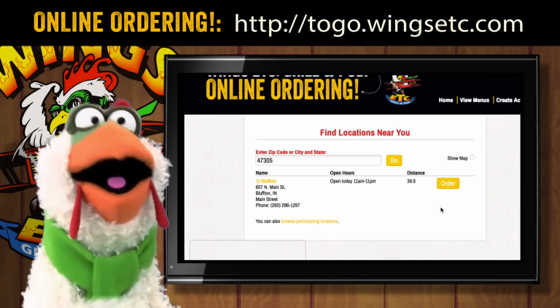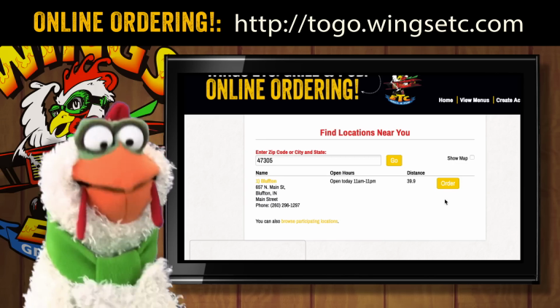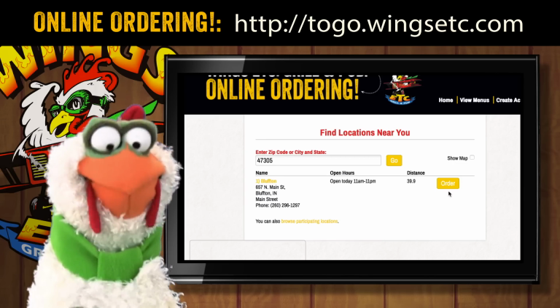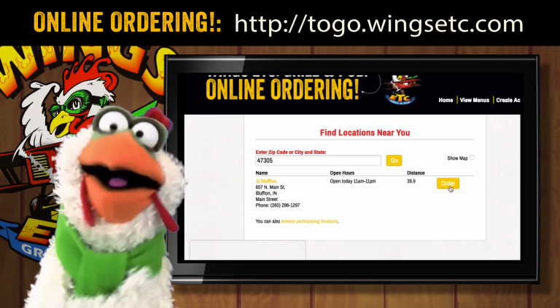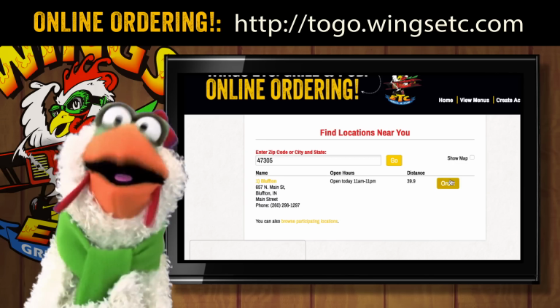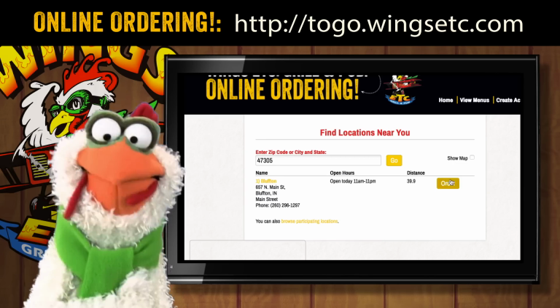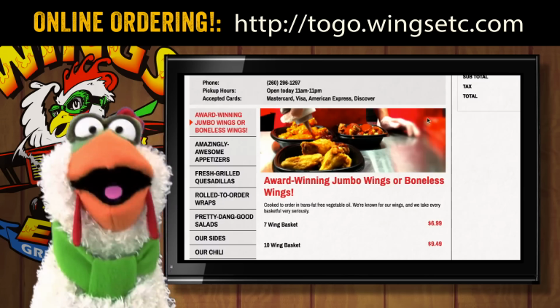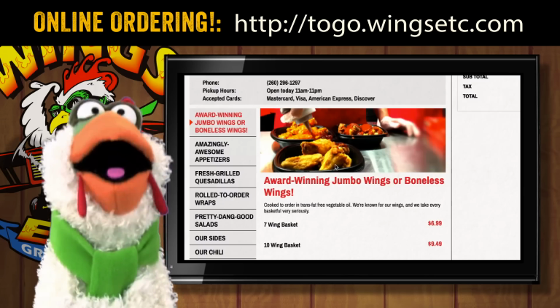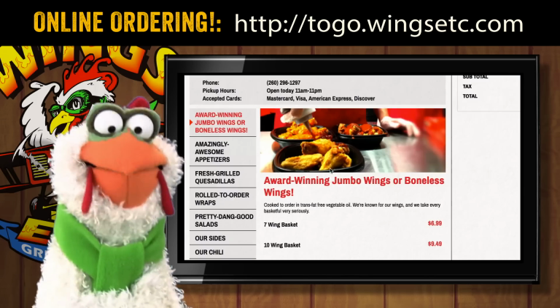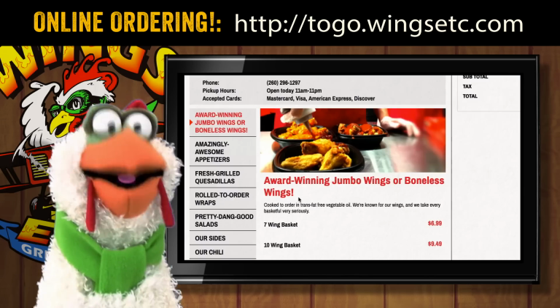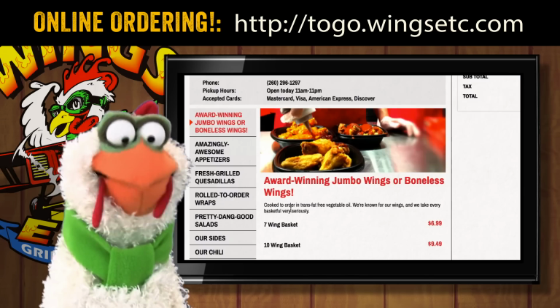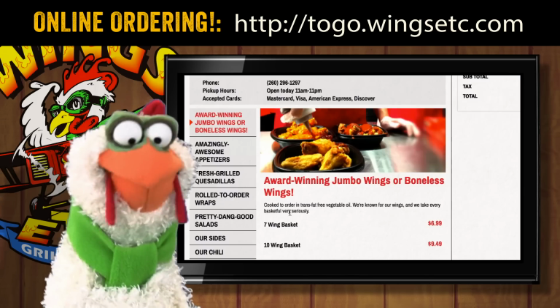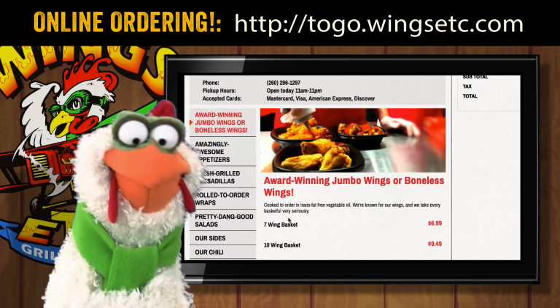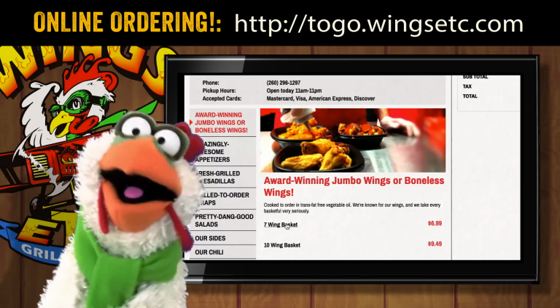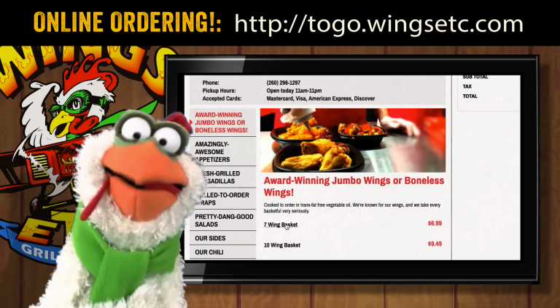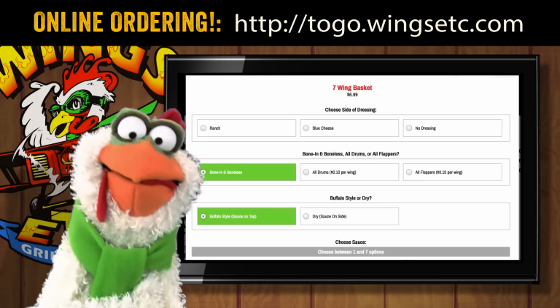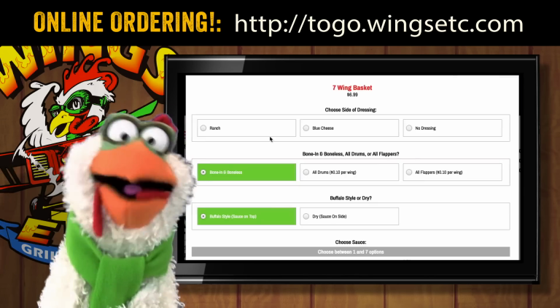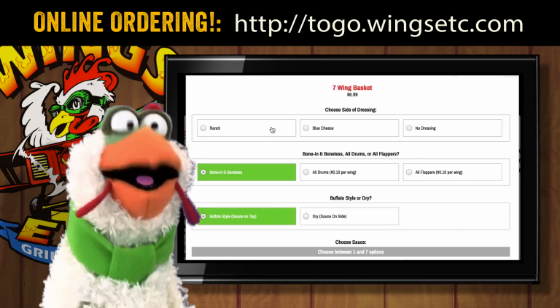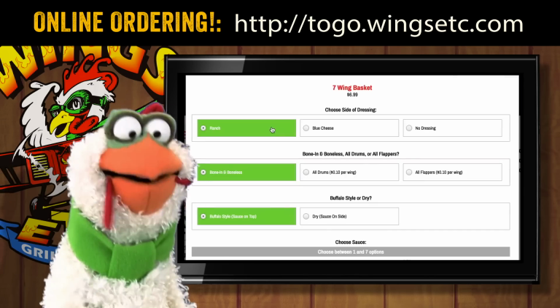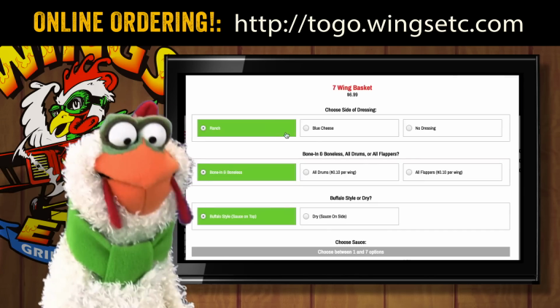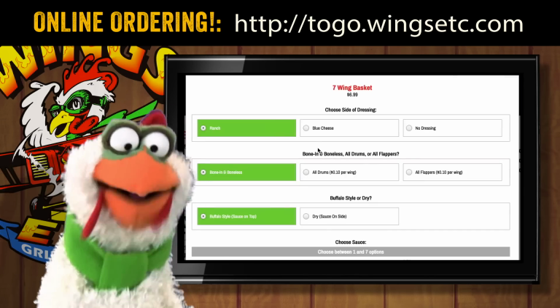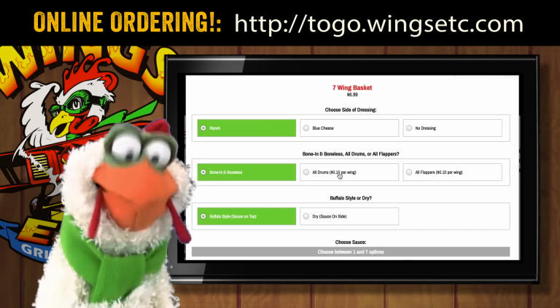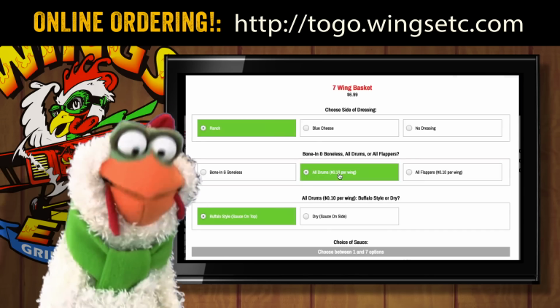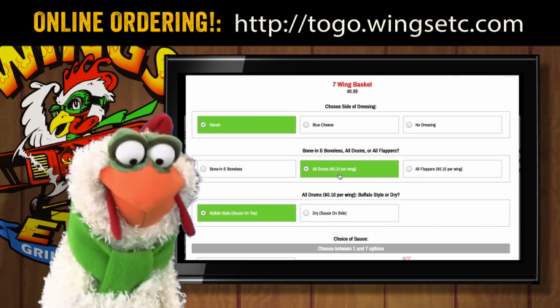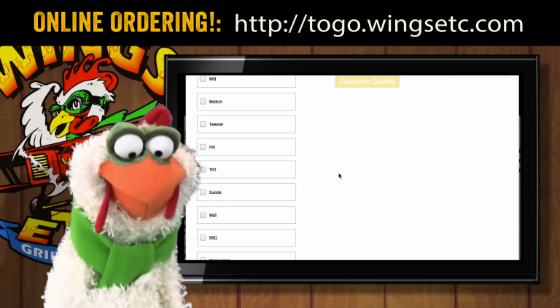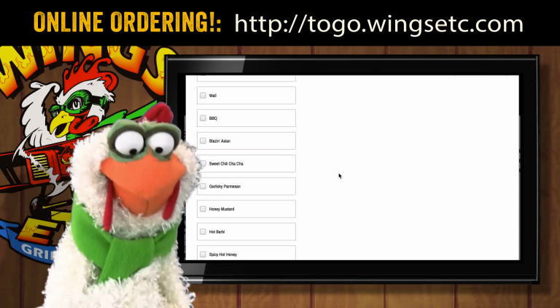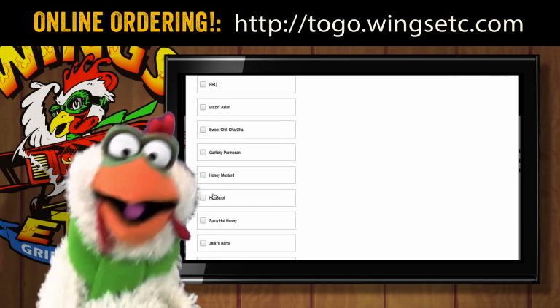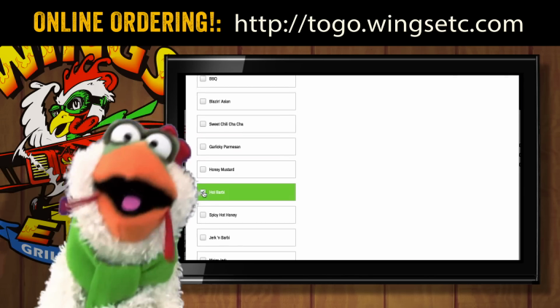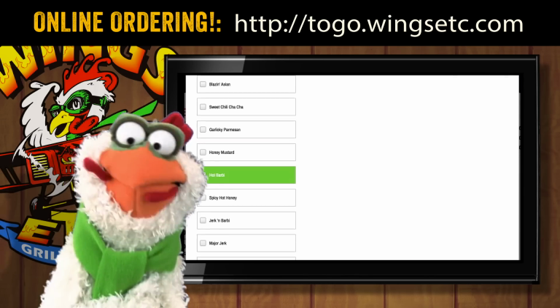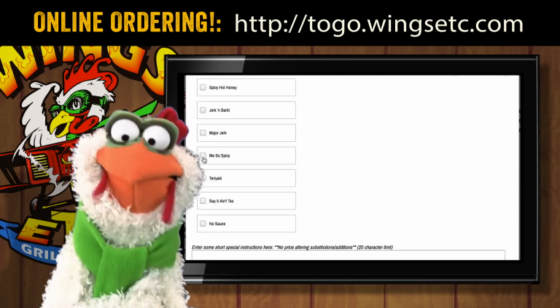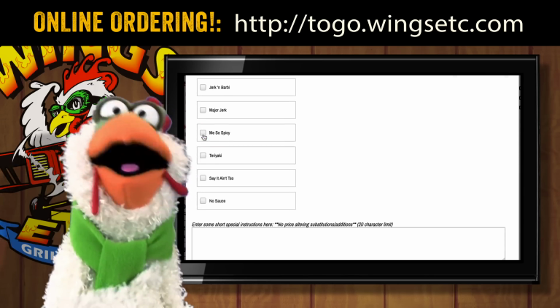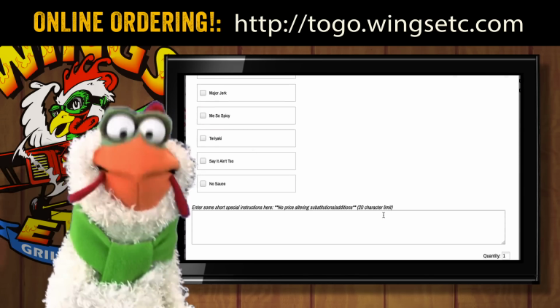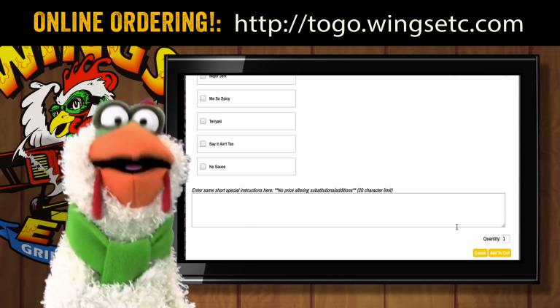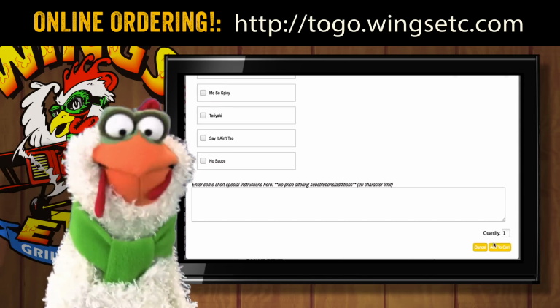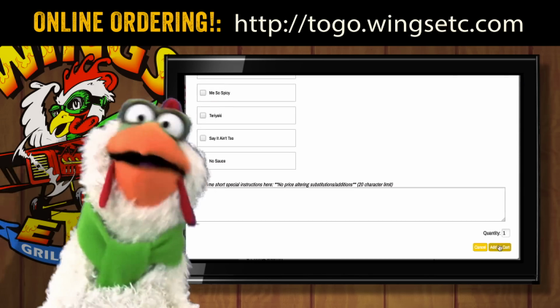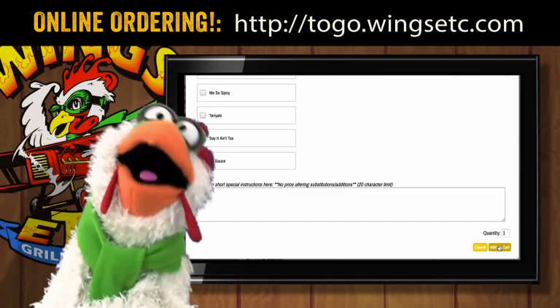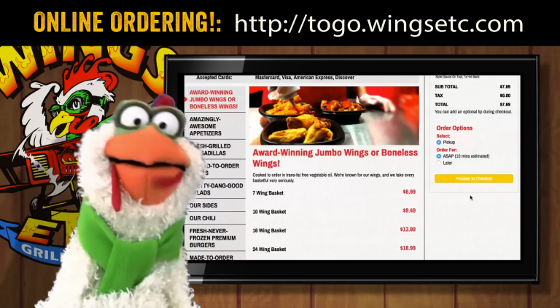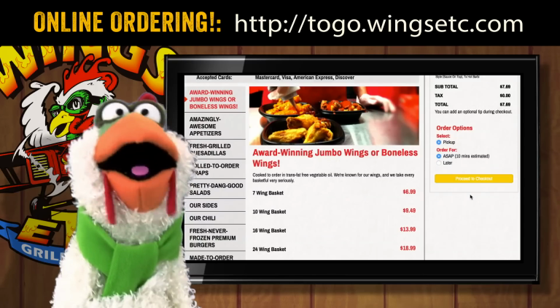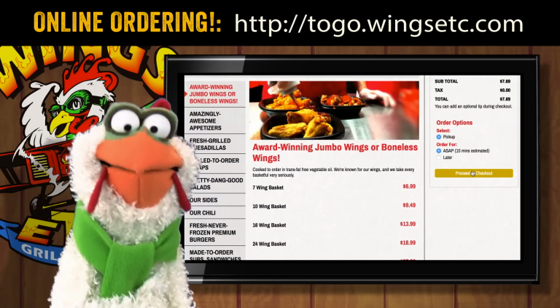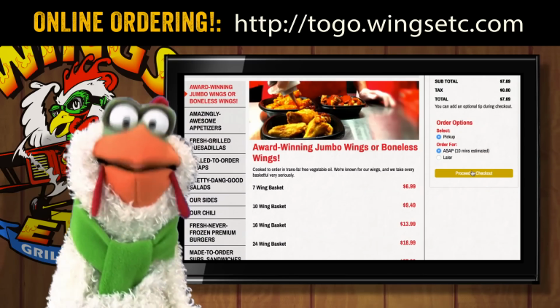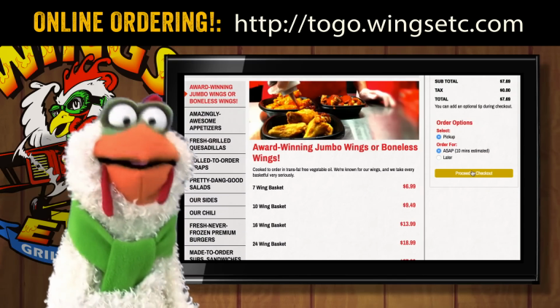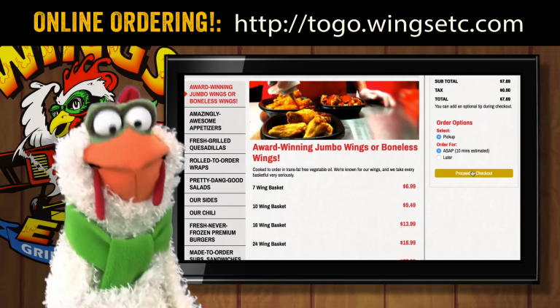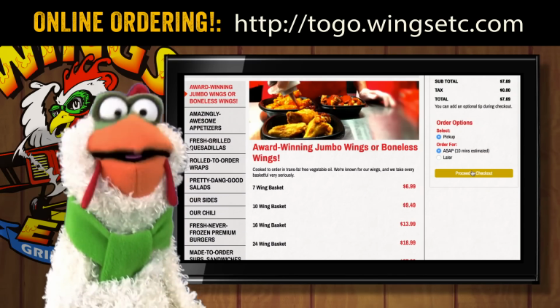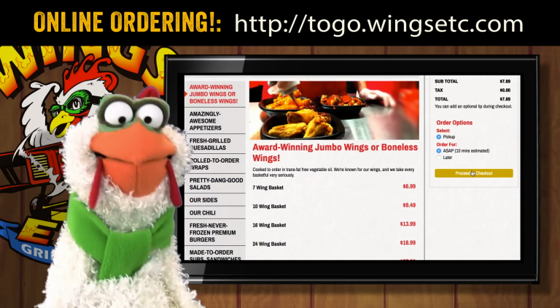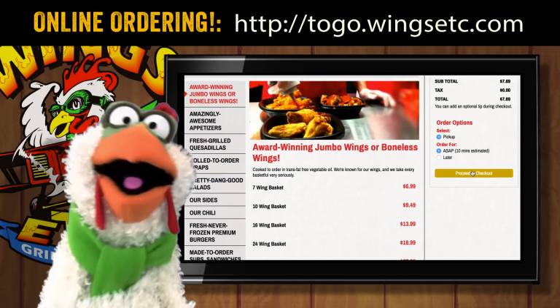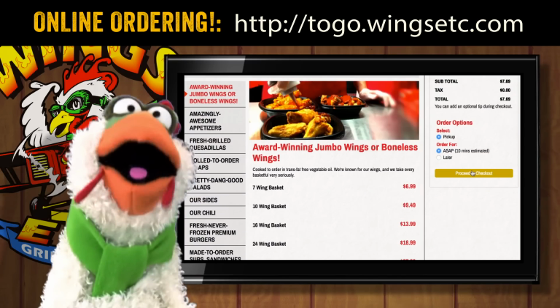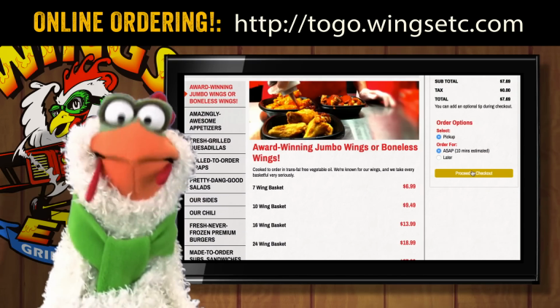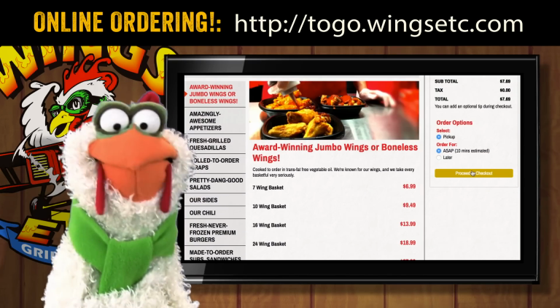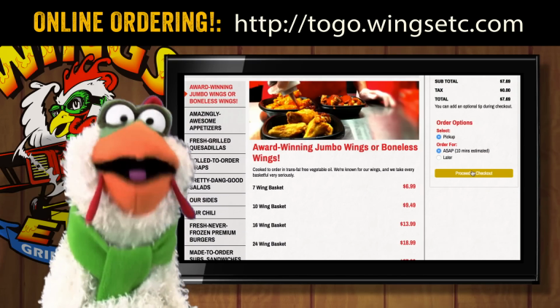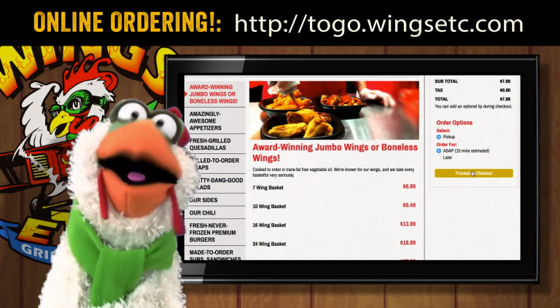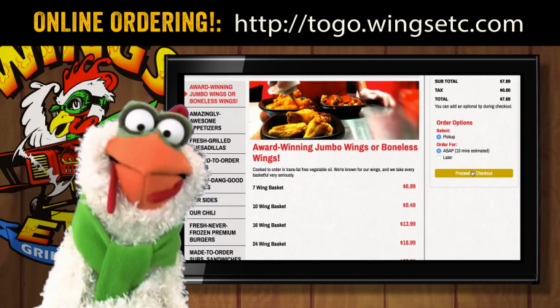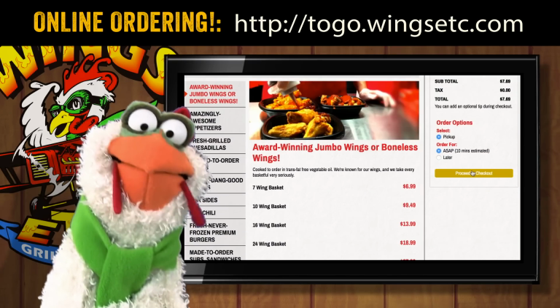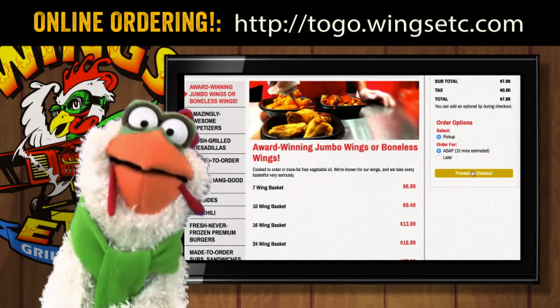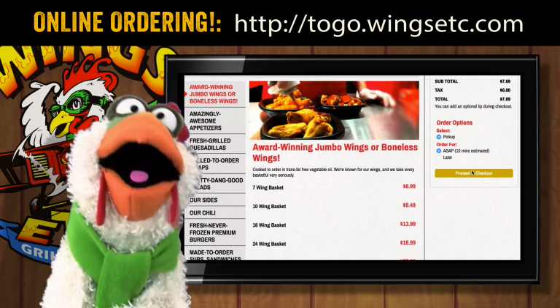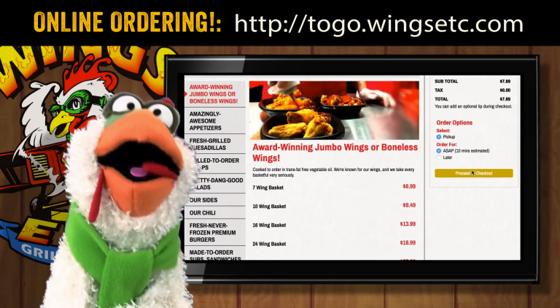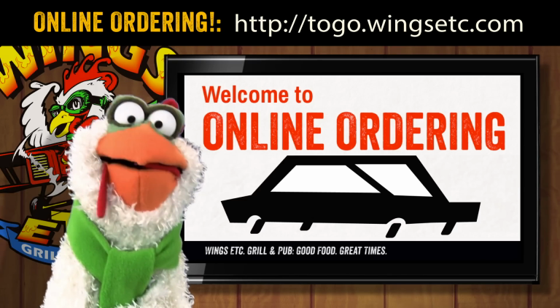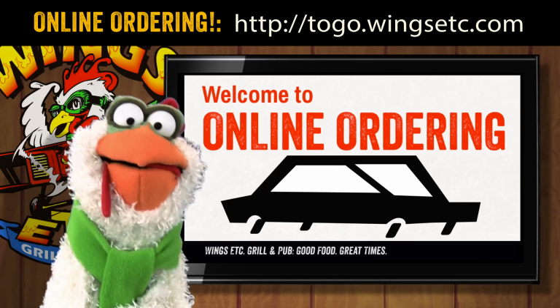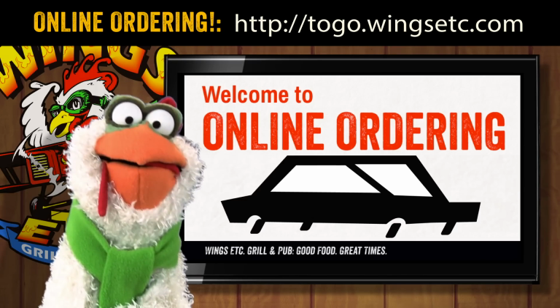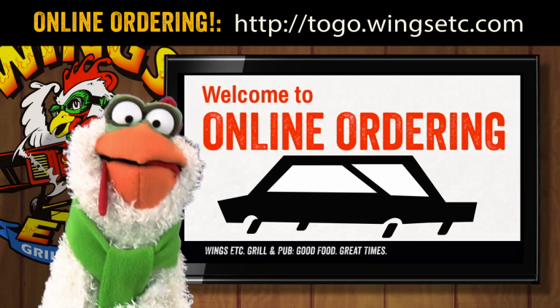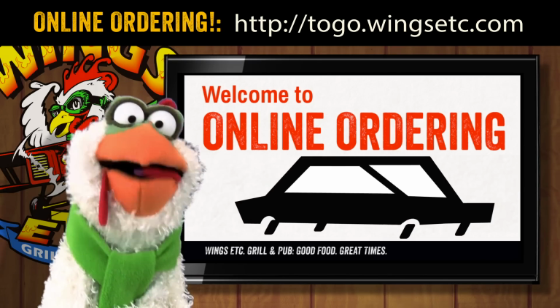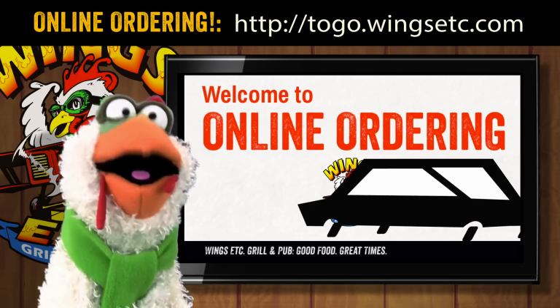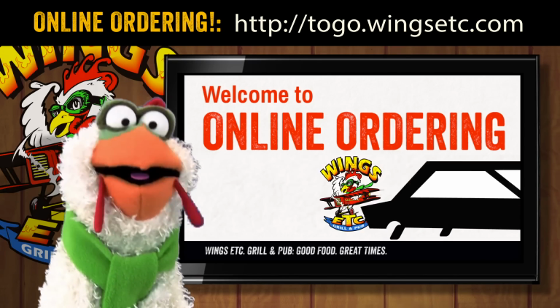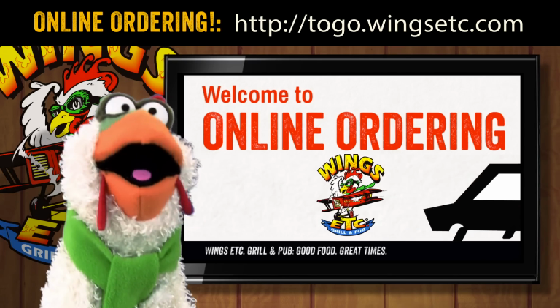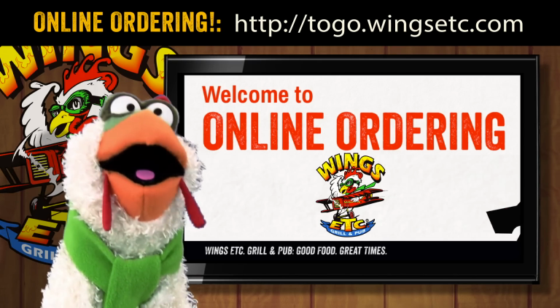Order what you love, and it'll be ready for pickup before you even know it. Online ordering at Wings Etc. — well, click, then go!